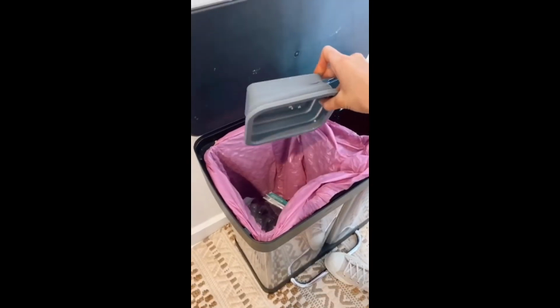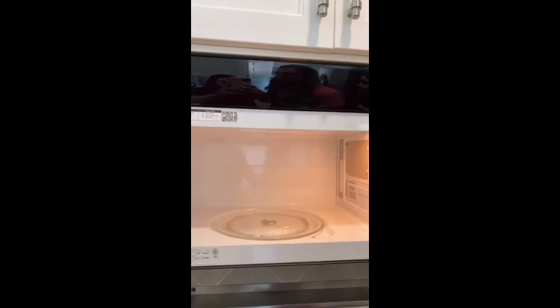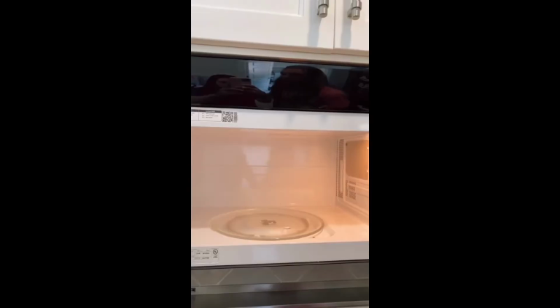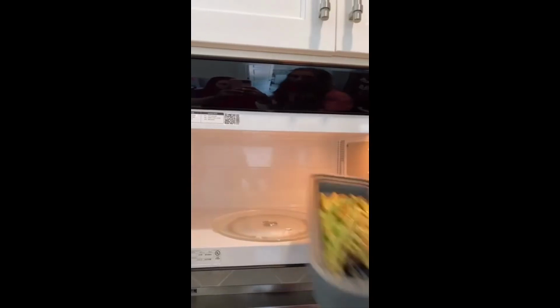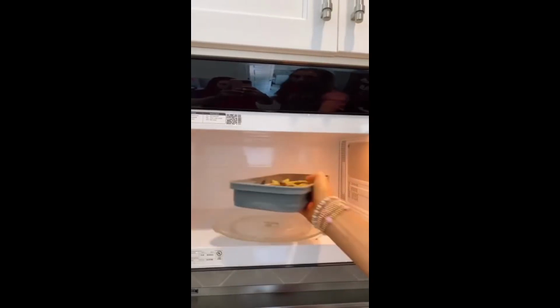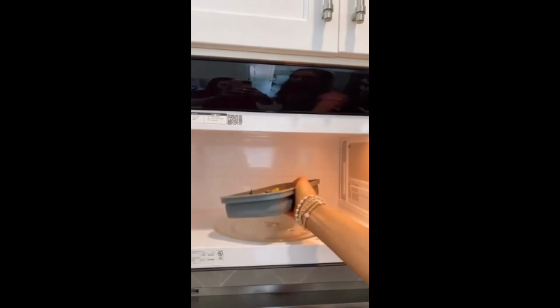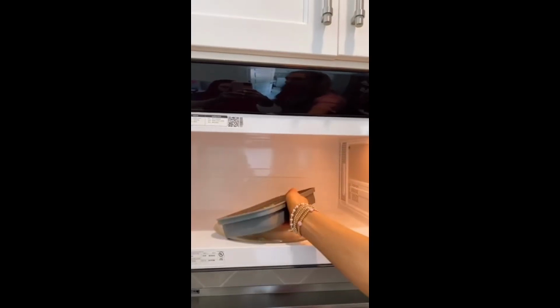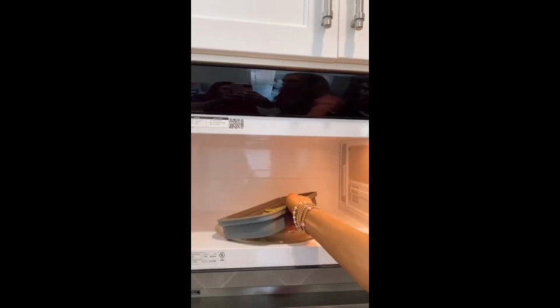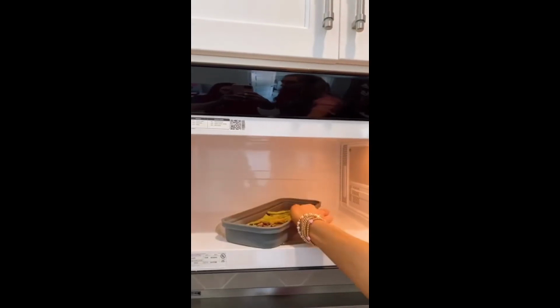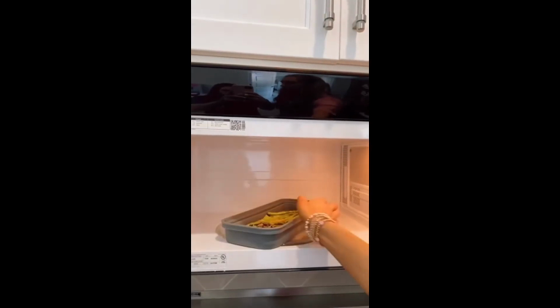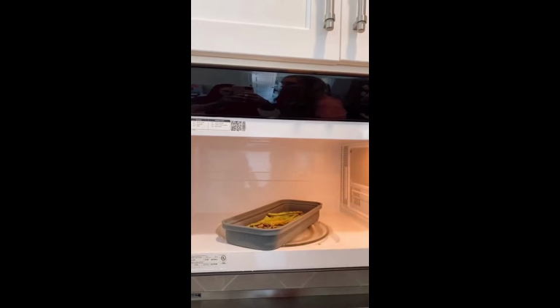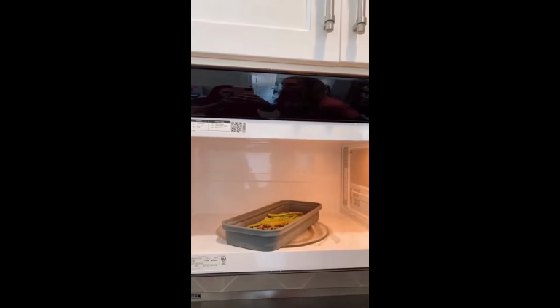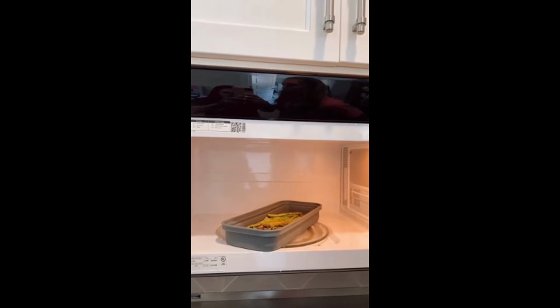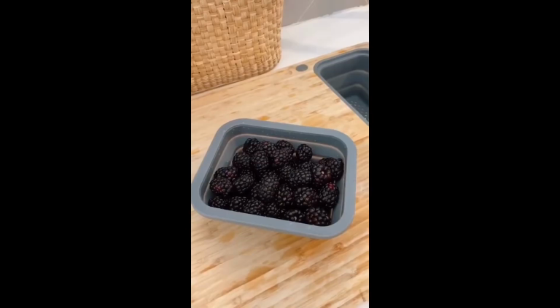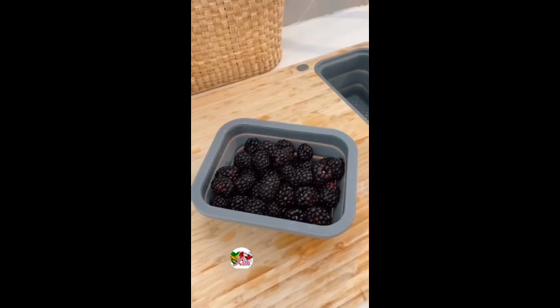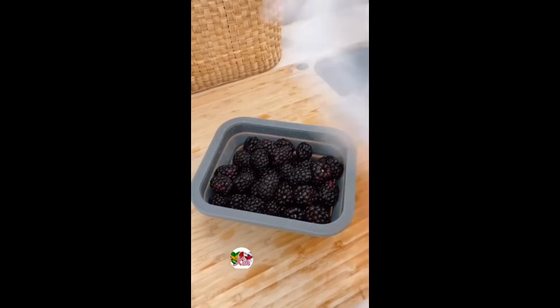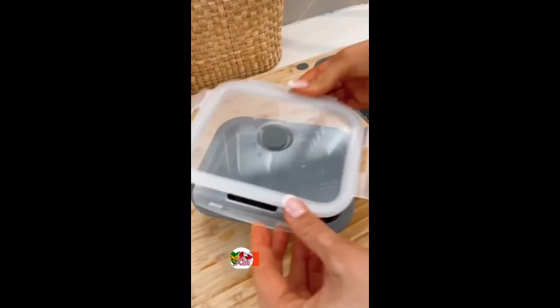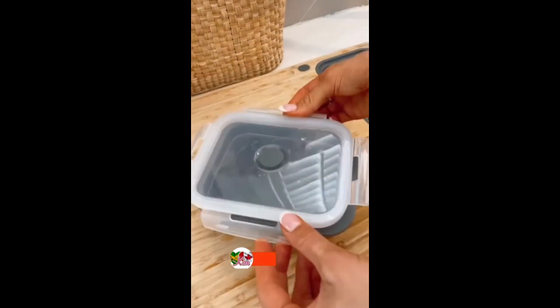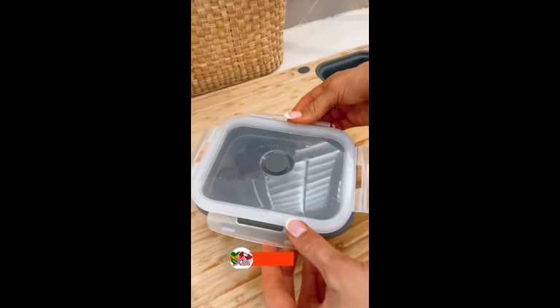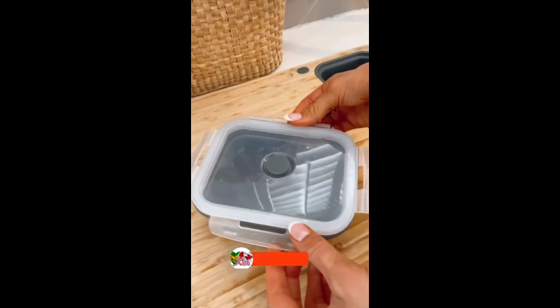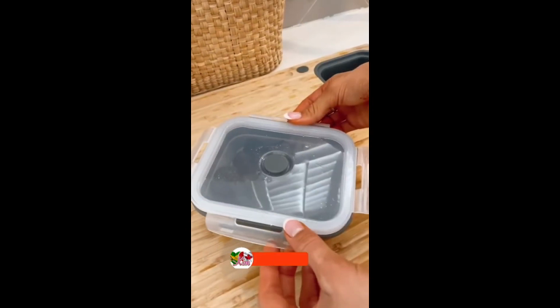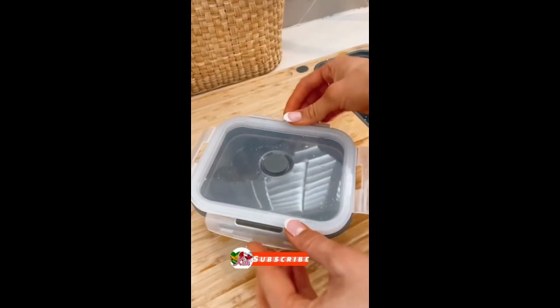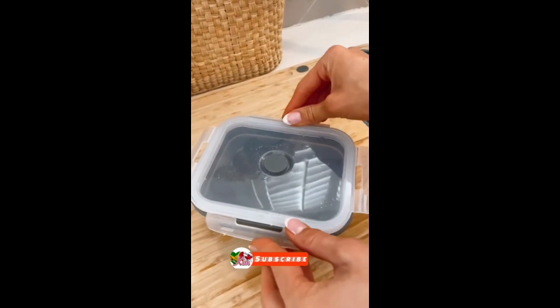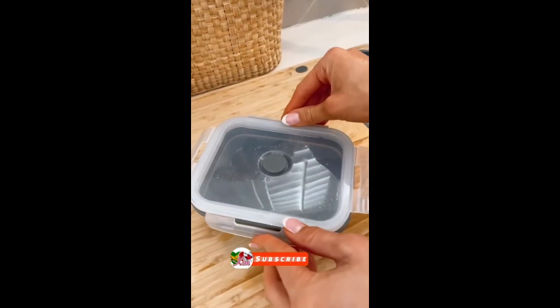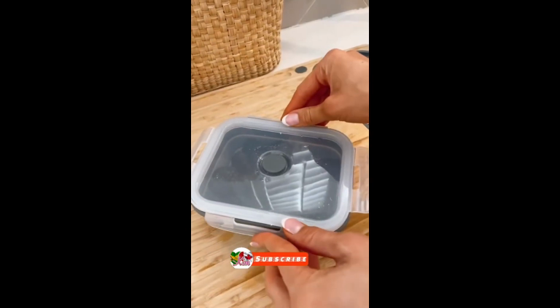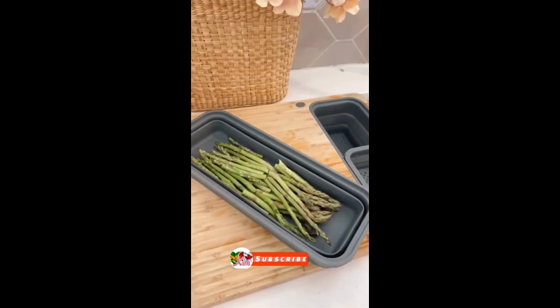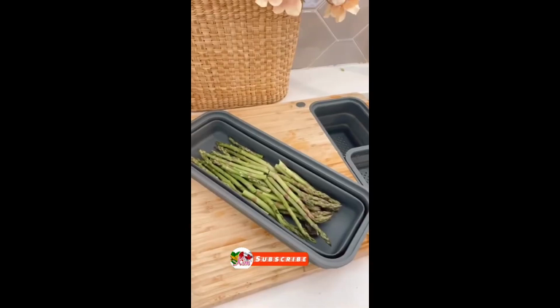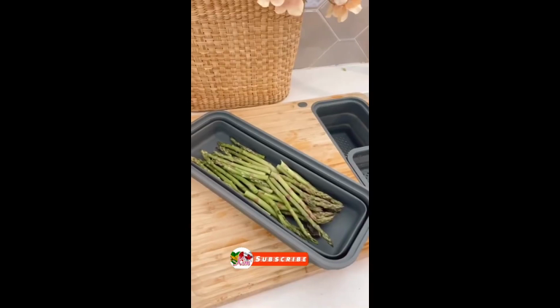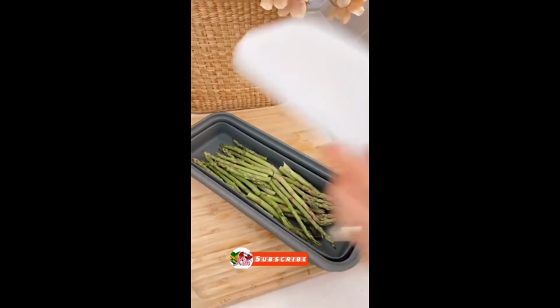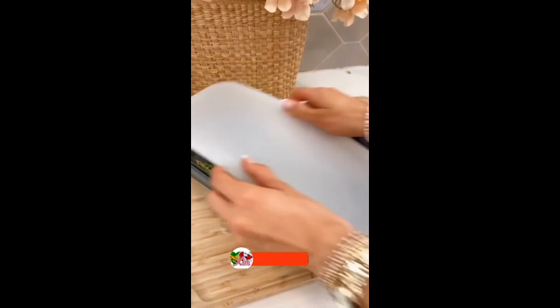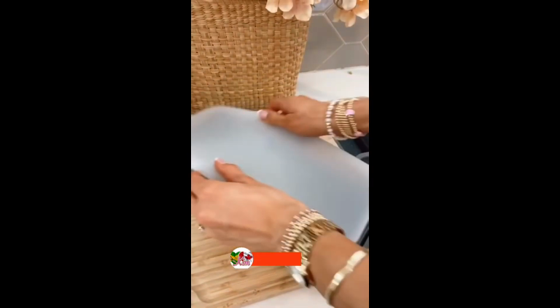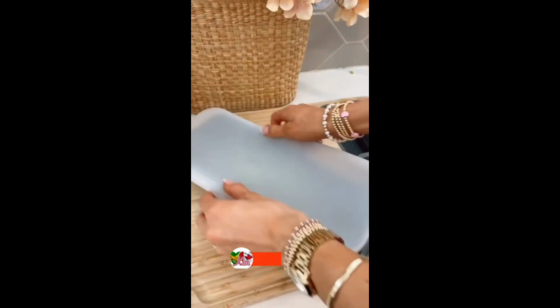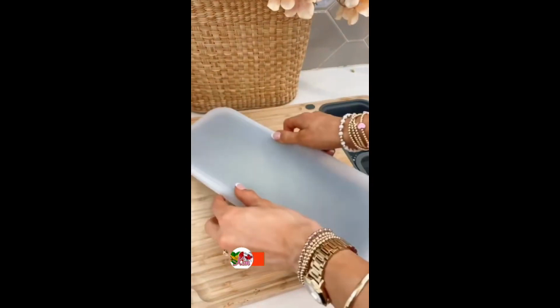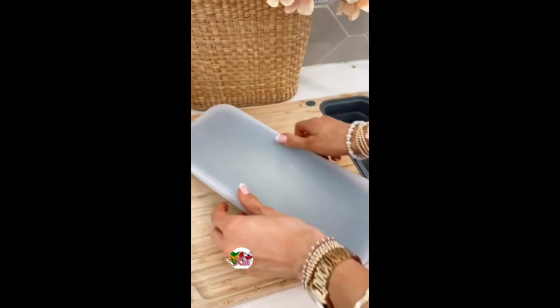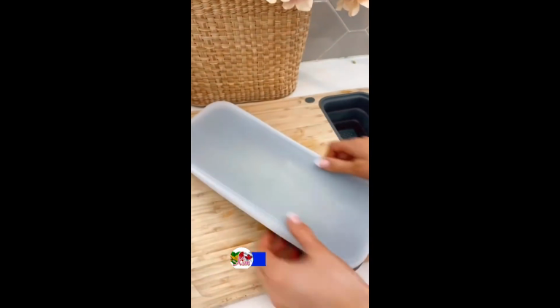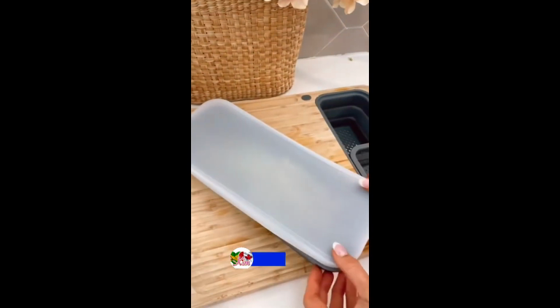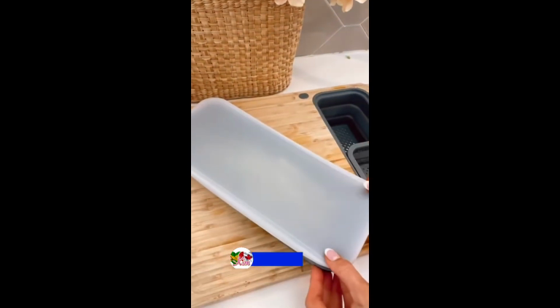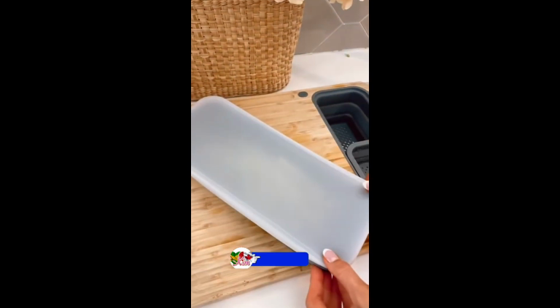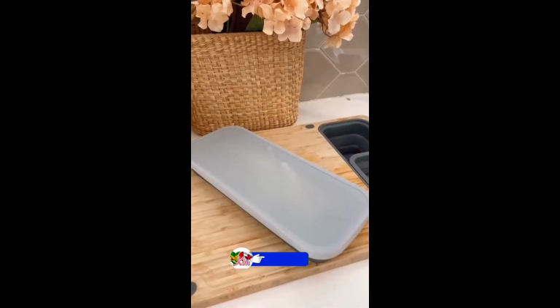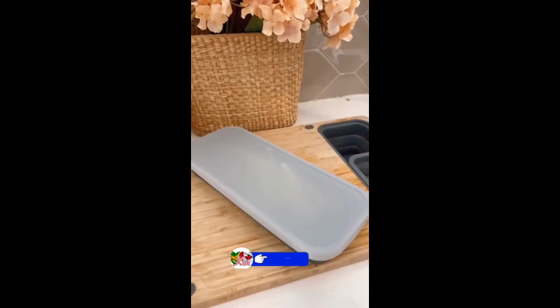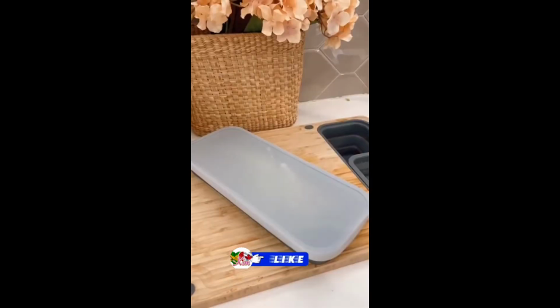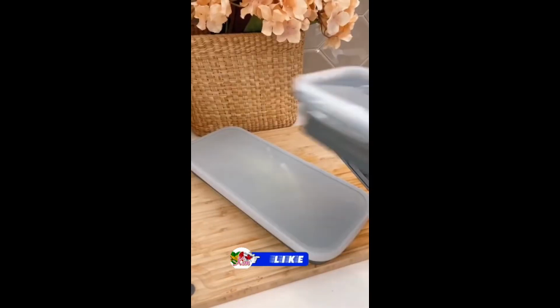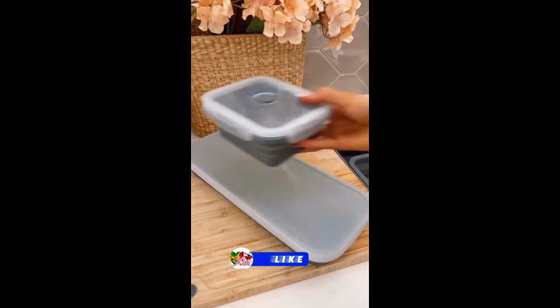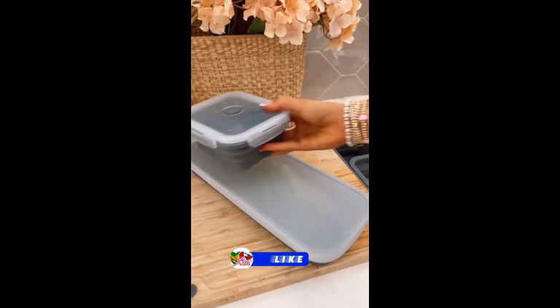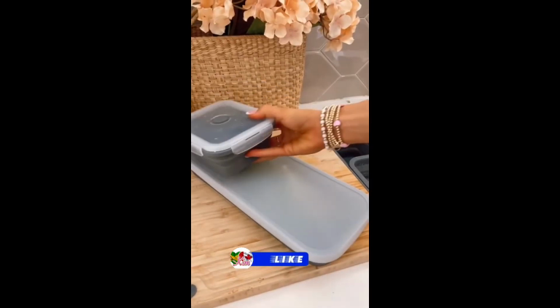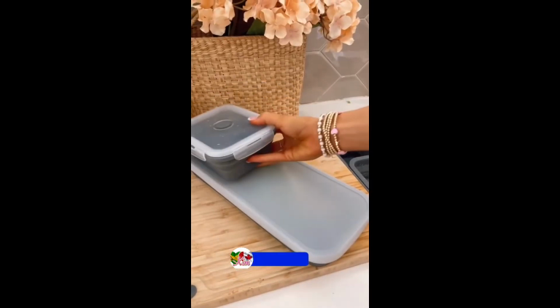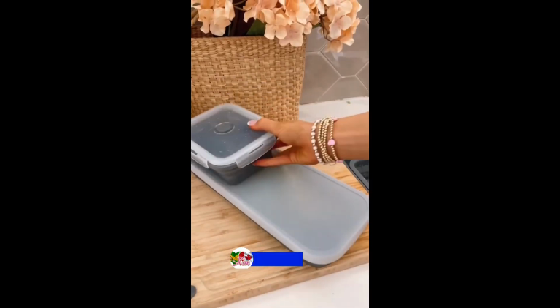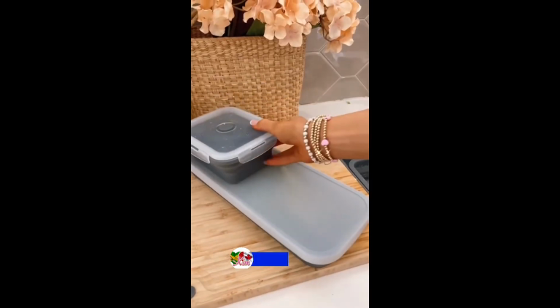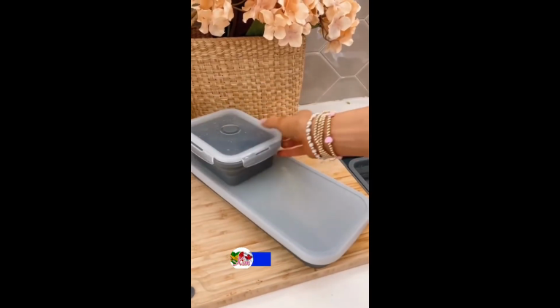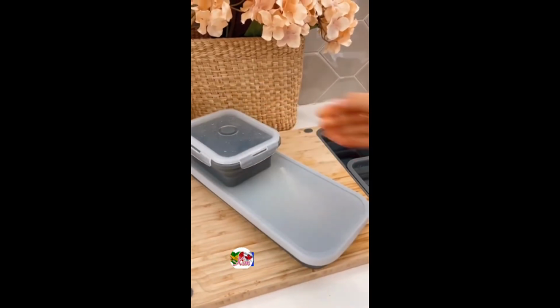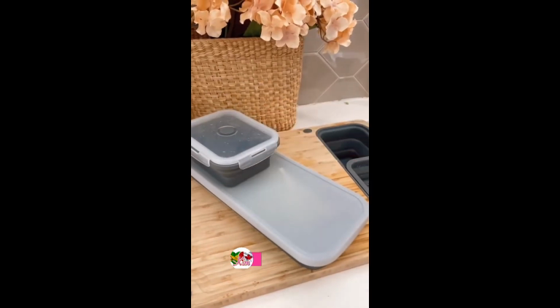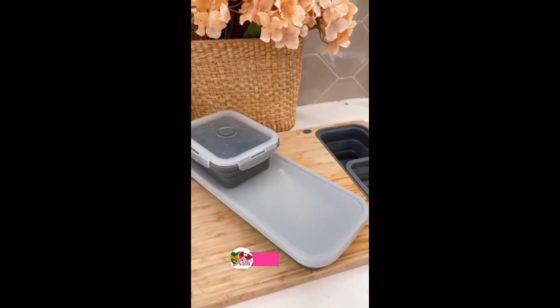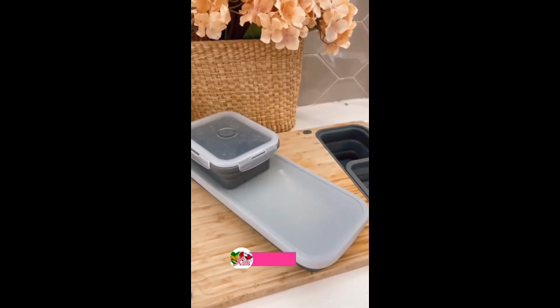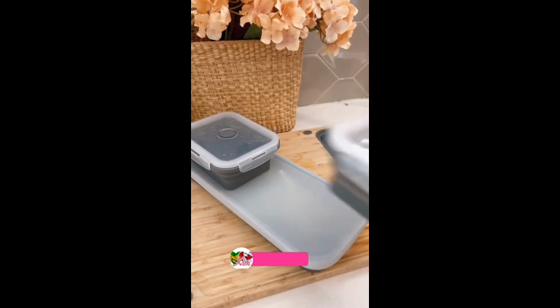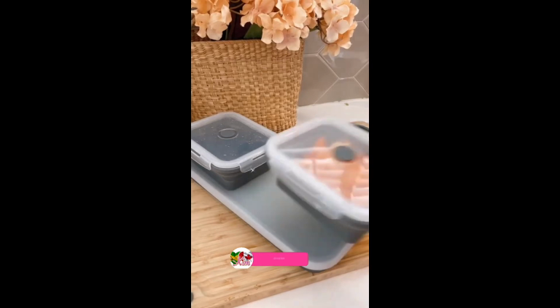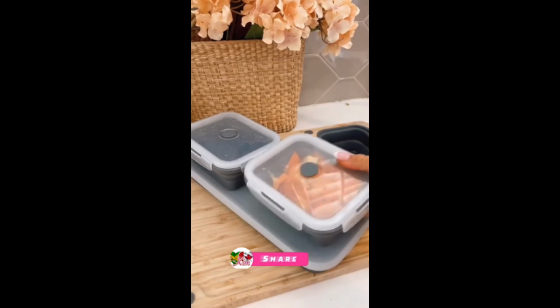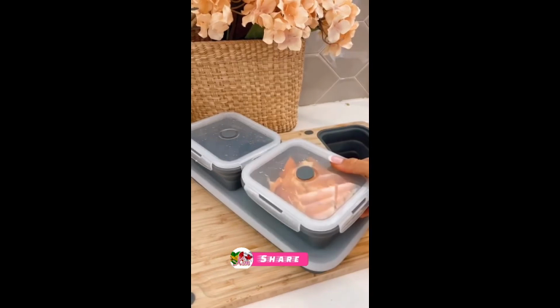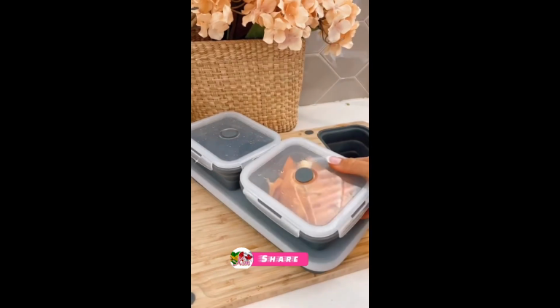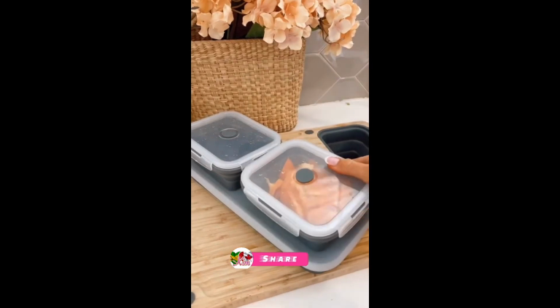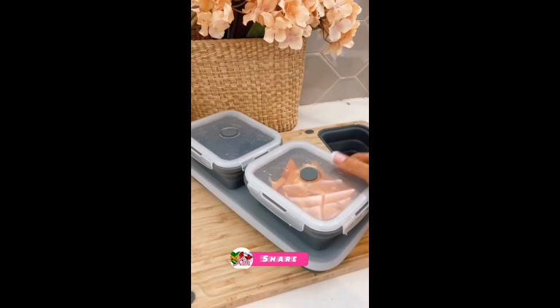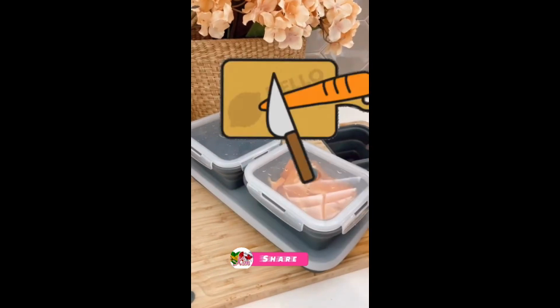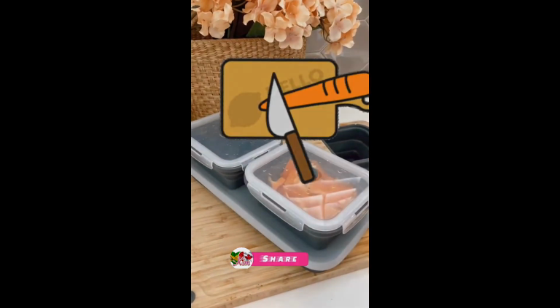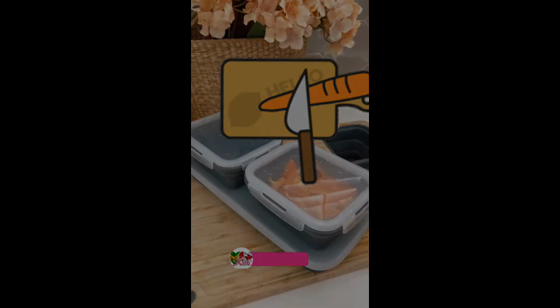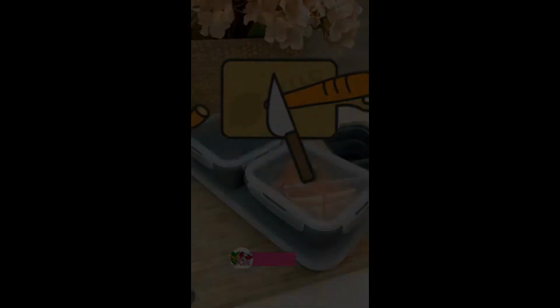The containers in this meal prep set are different sizes, microwave and dishwasher safe, and they all come with lids to turn into food storage containers that stack on top of one another.